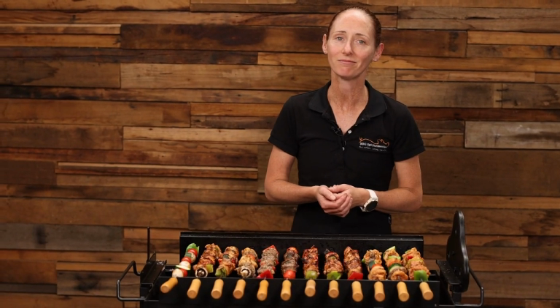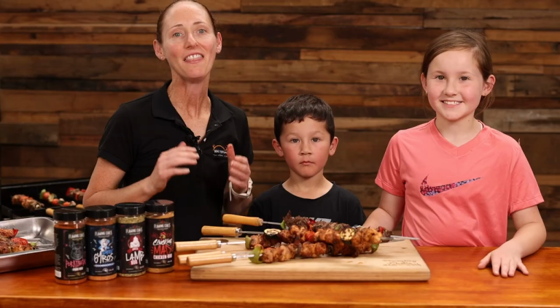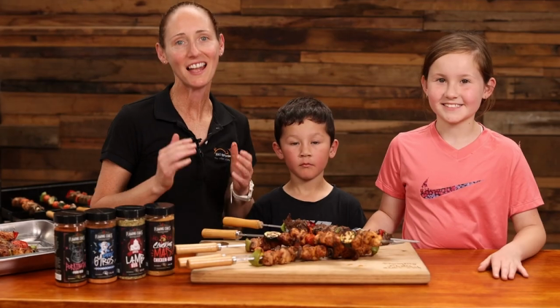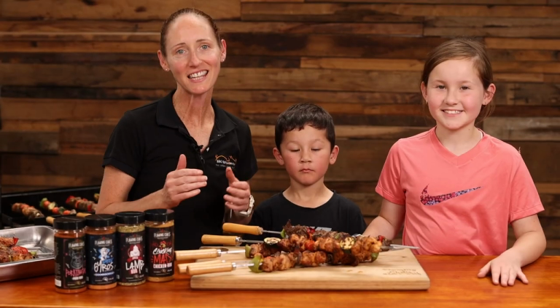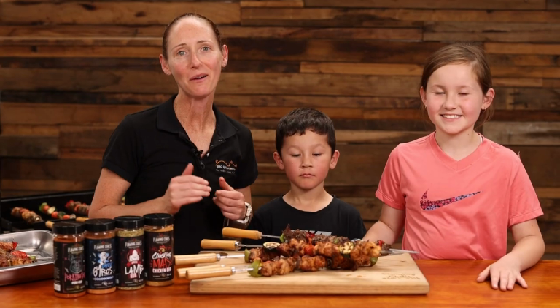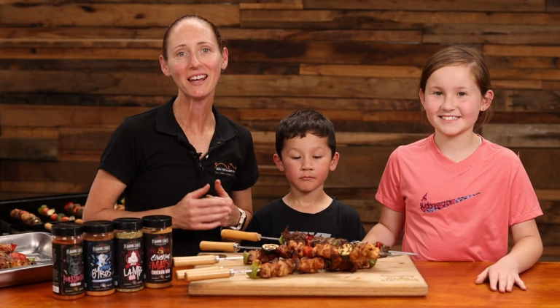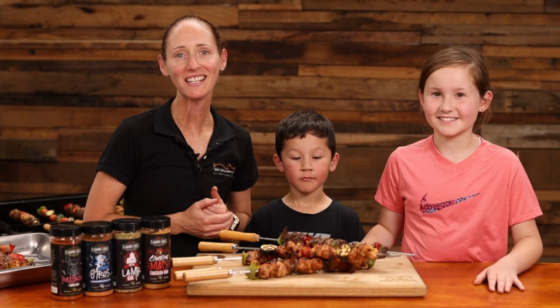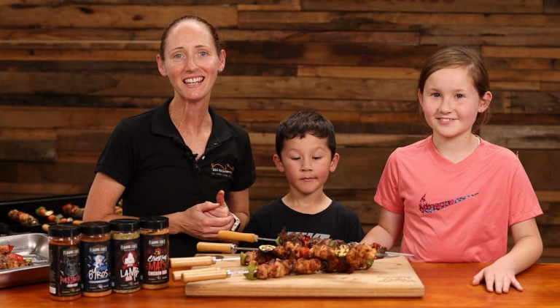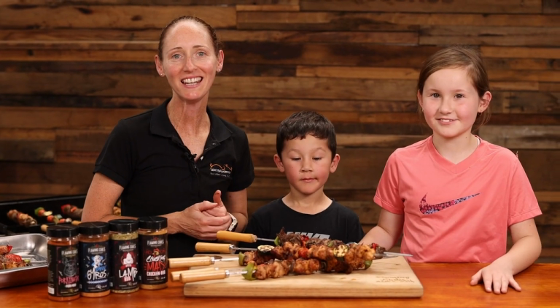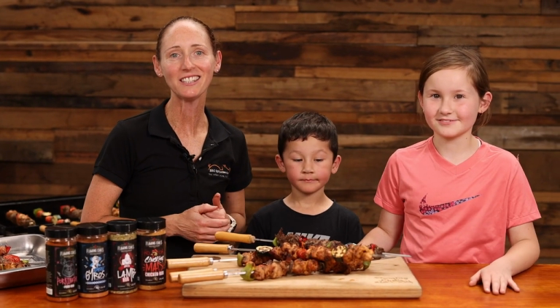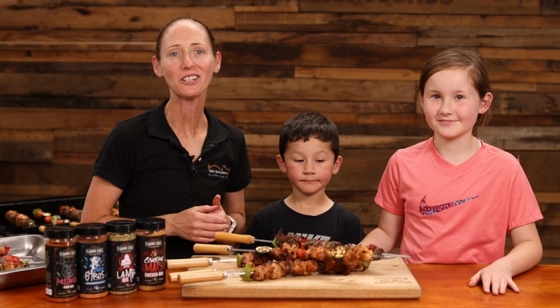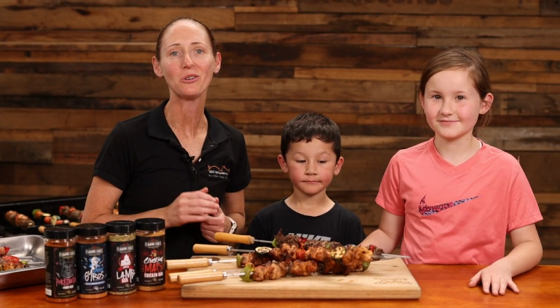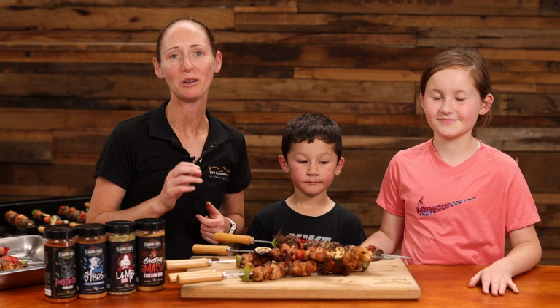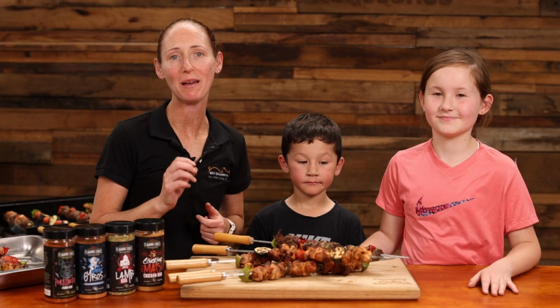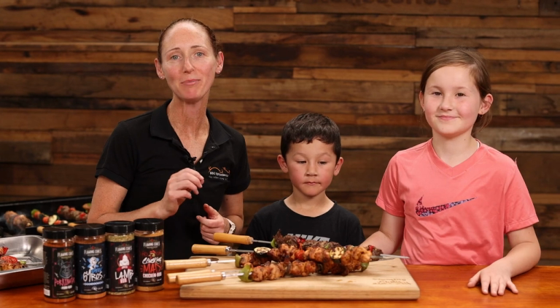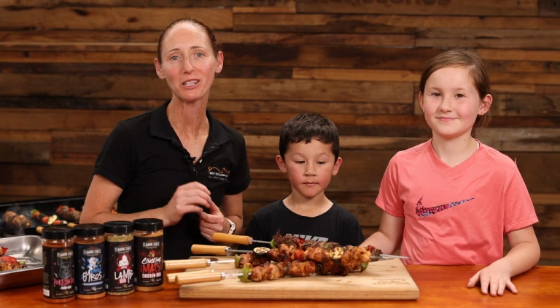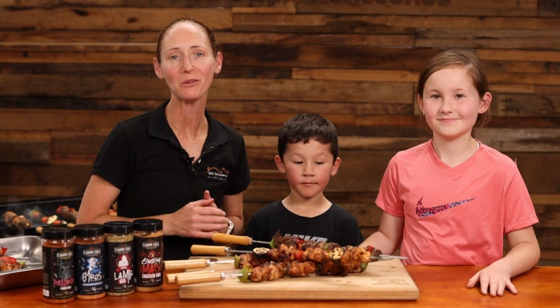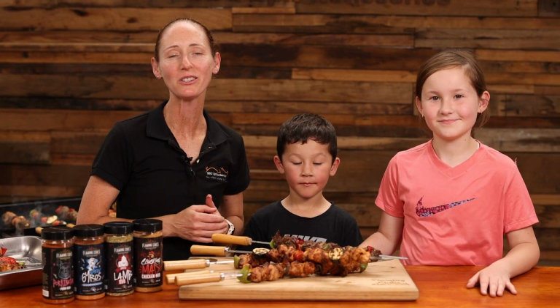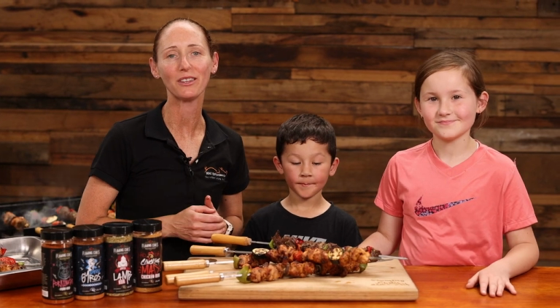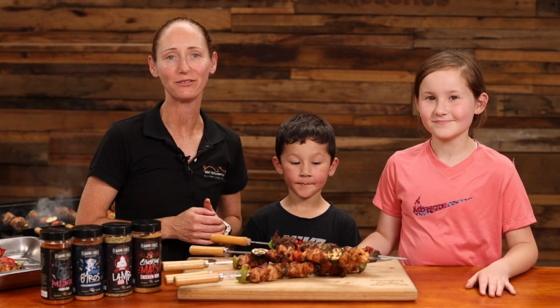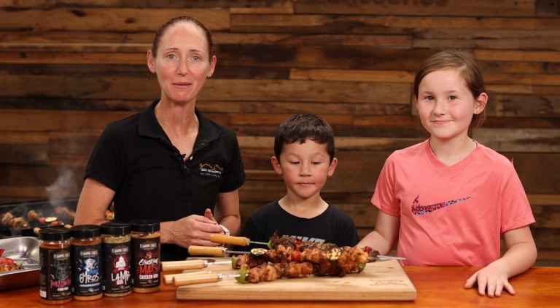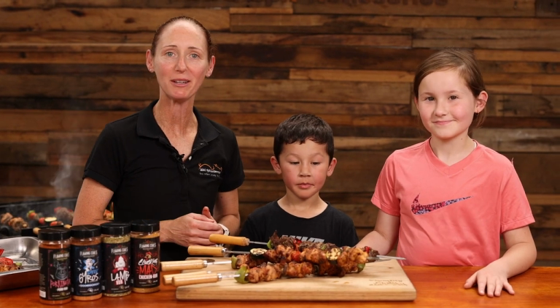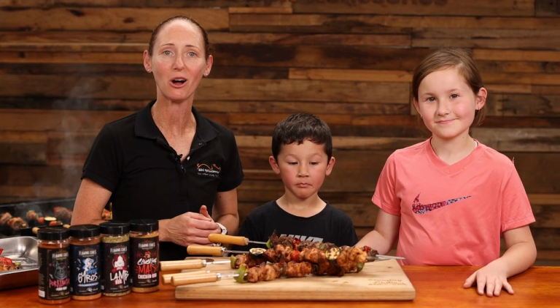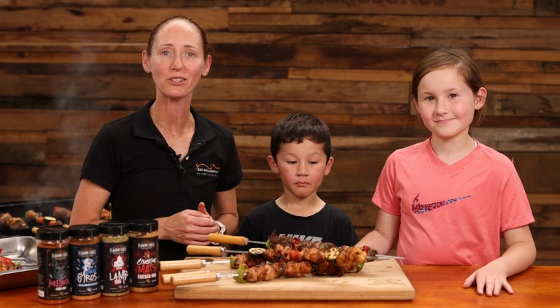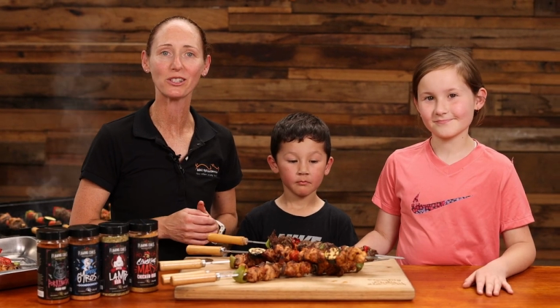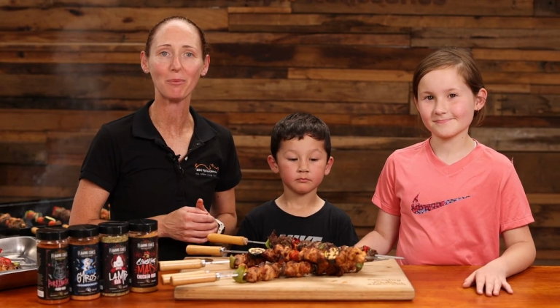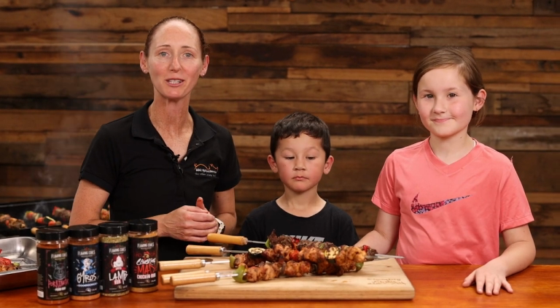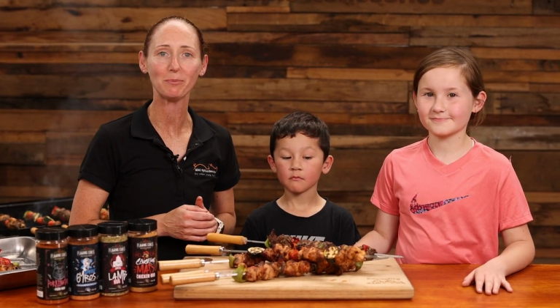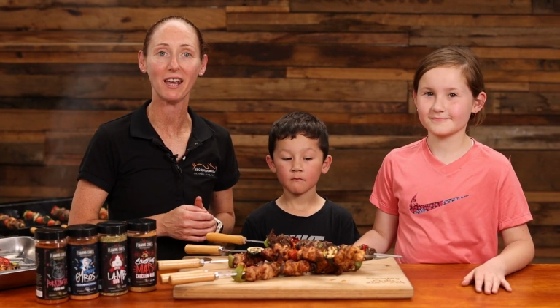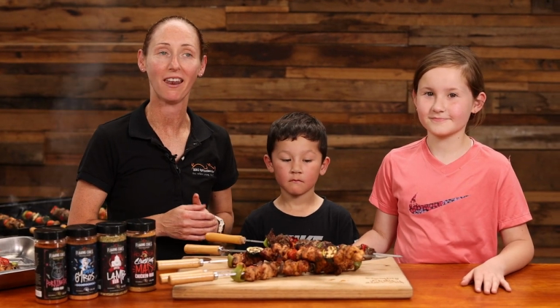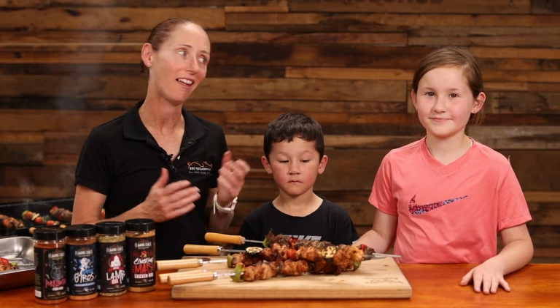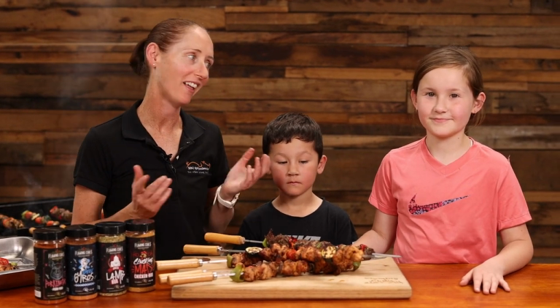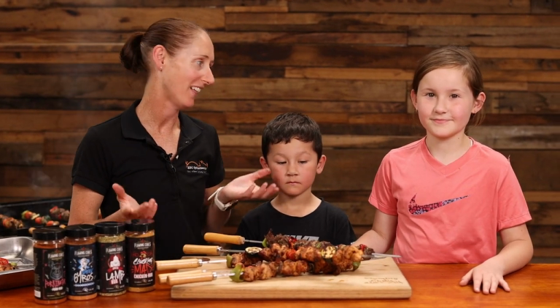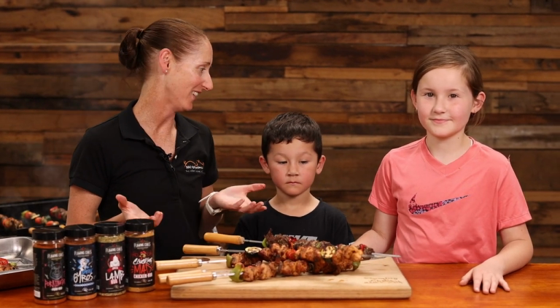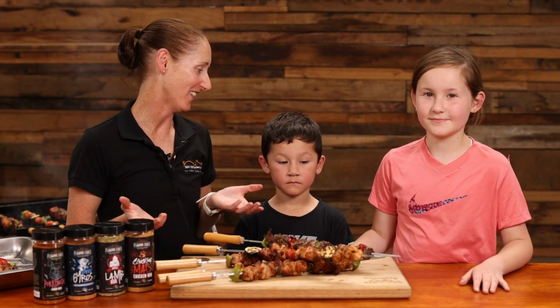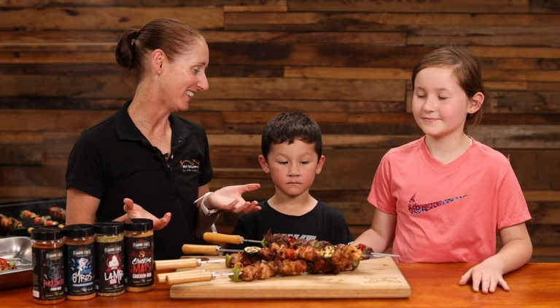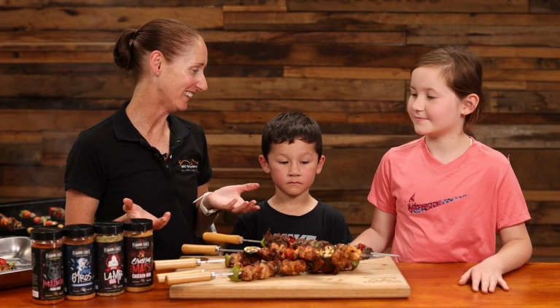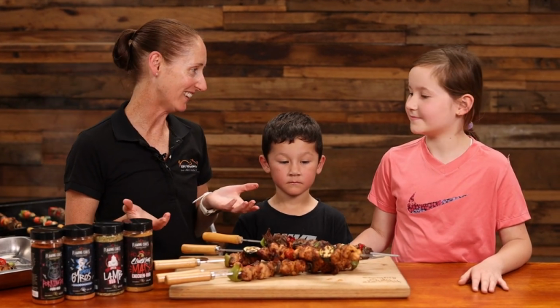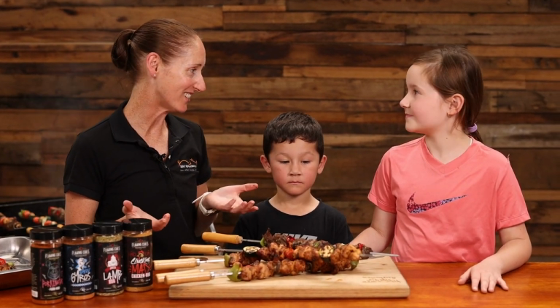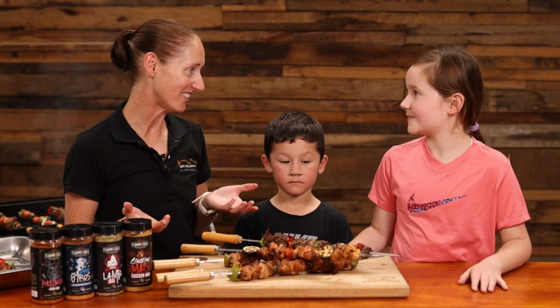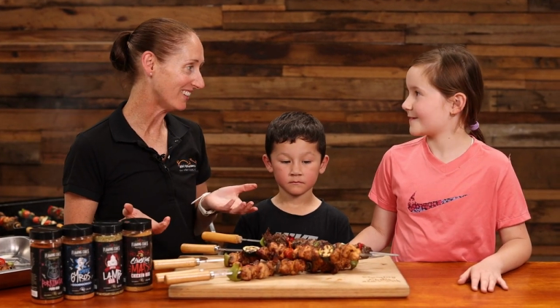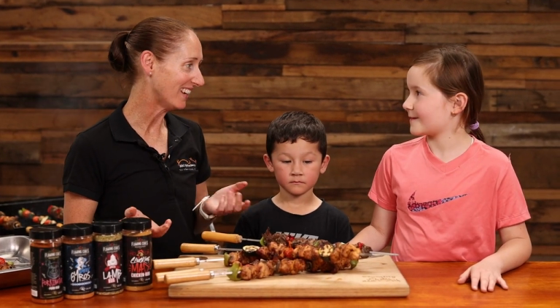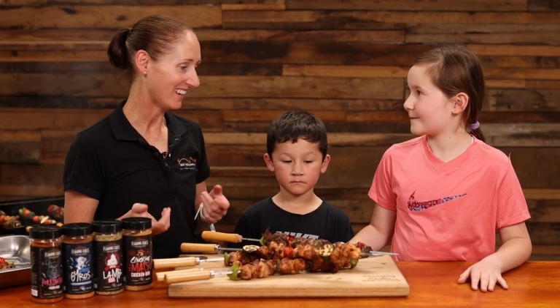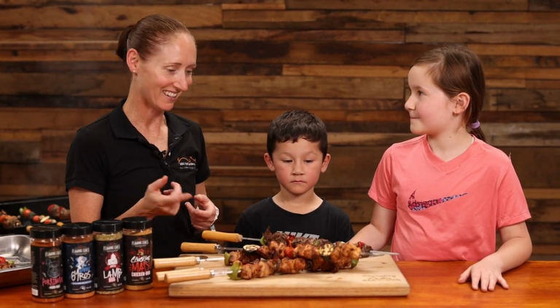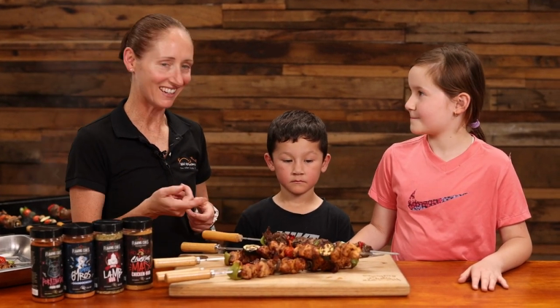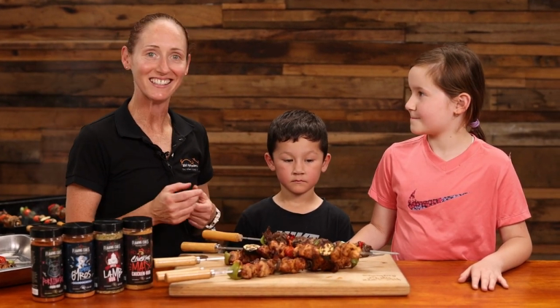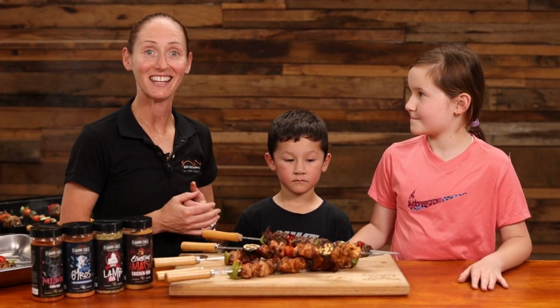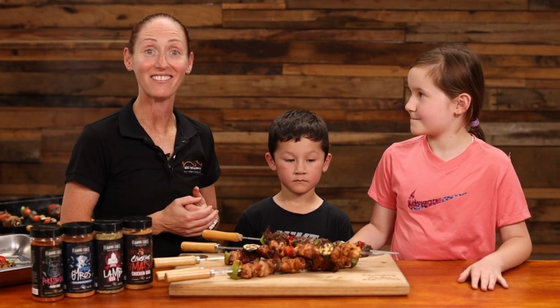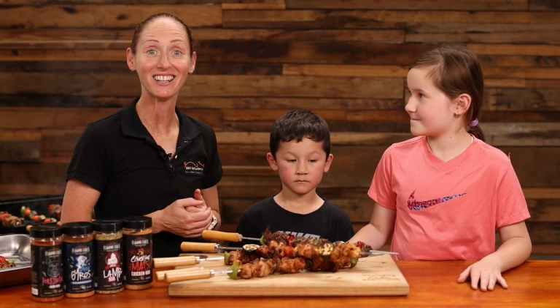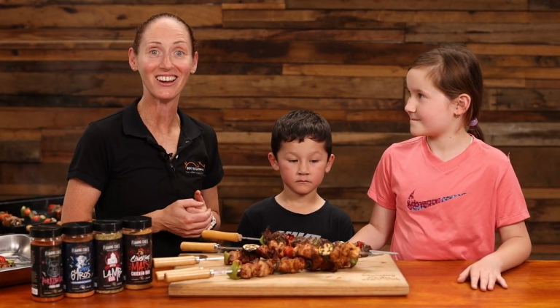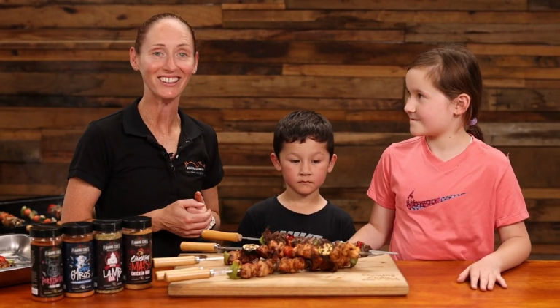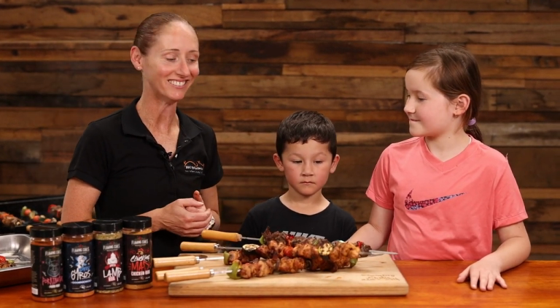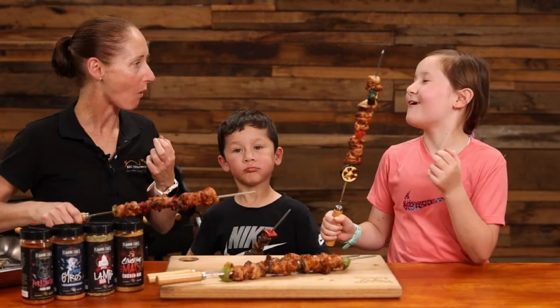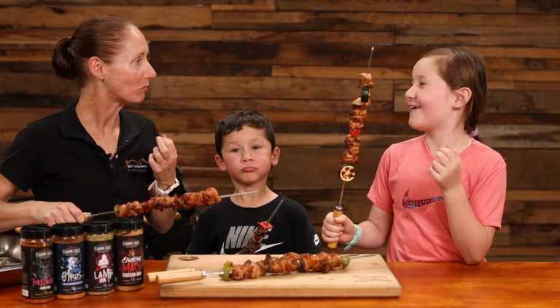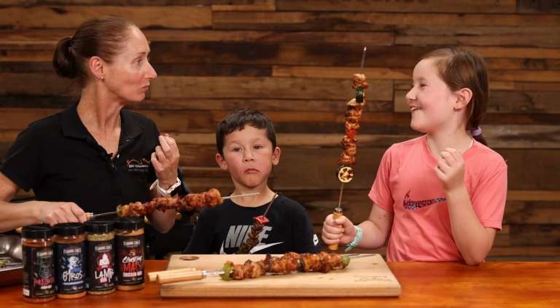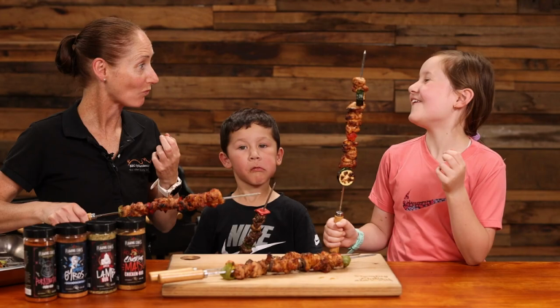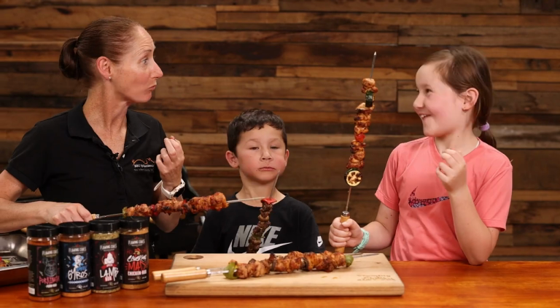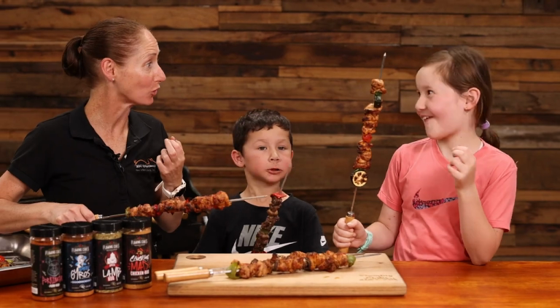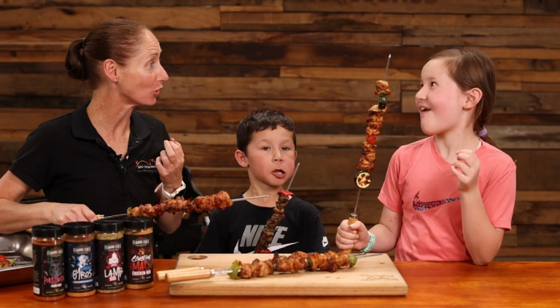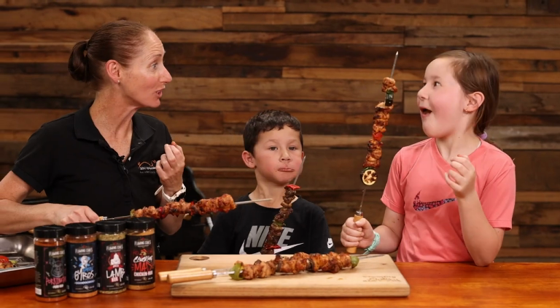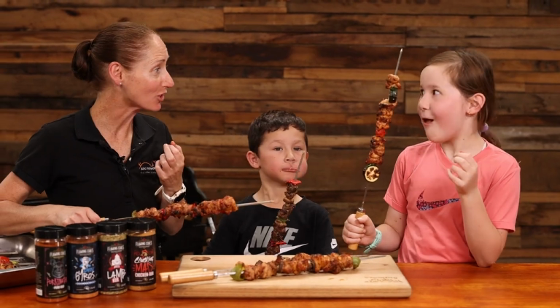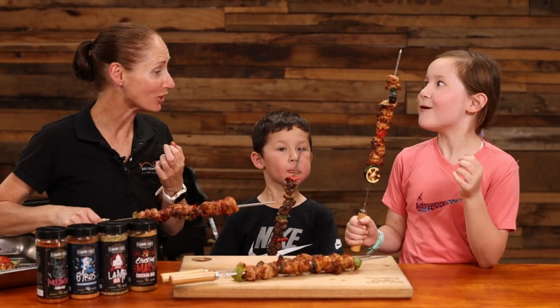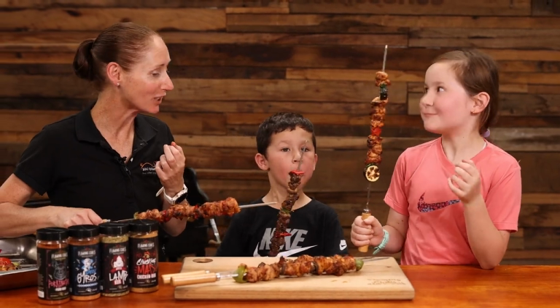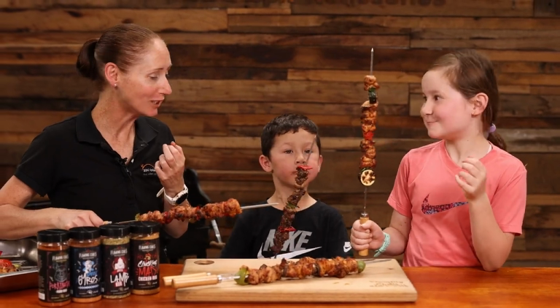And that's how easy it is to cook kebab skewers on the Flaming Coles Cypress Spit. The only thing left to do is to give it a go. Delicious, eh?